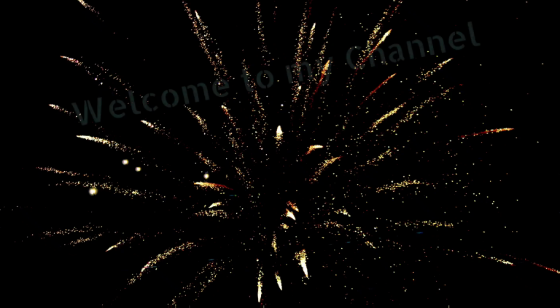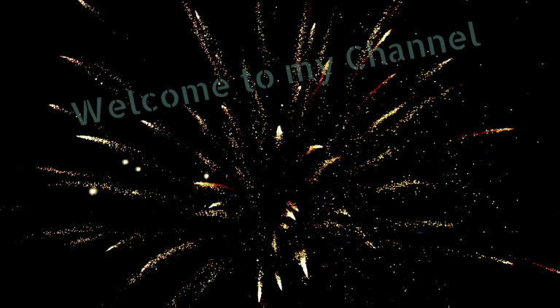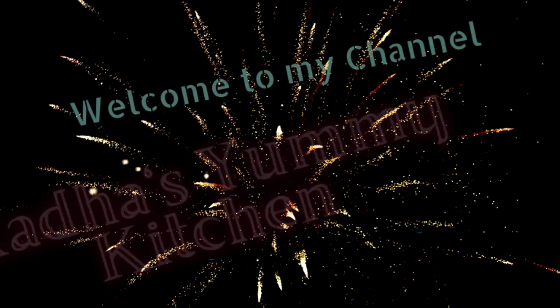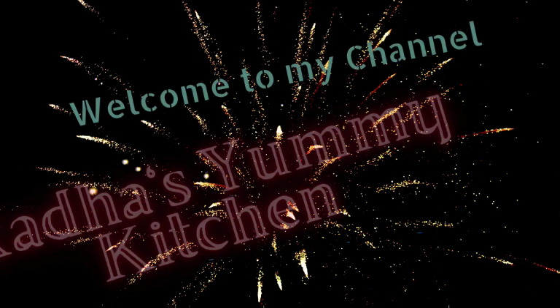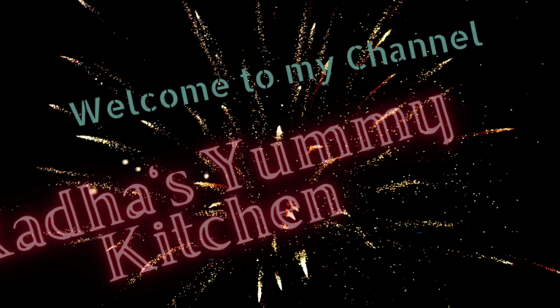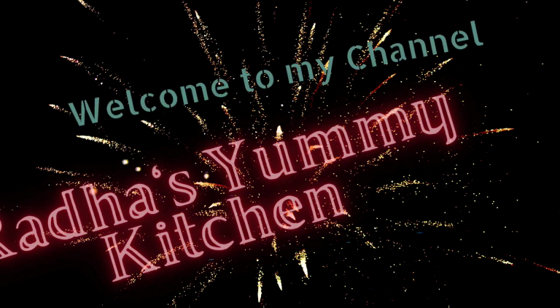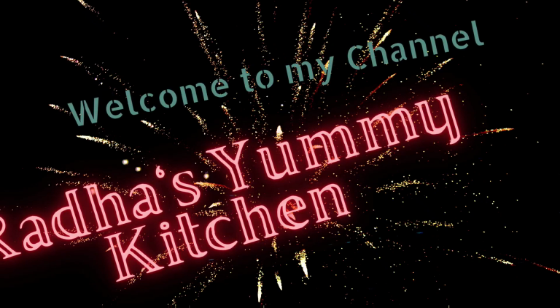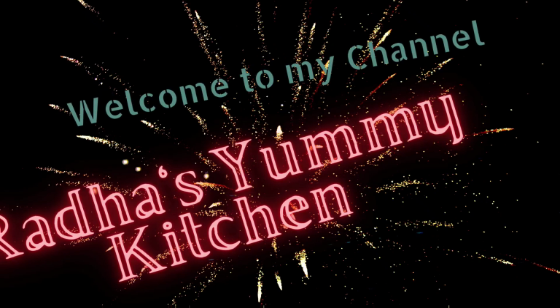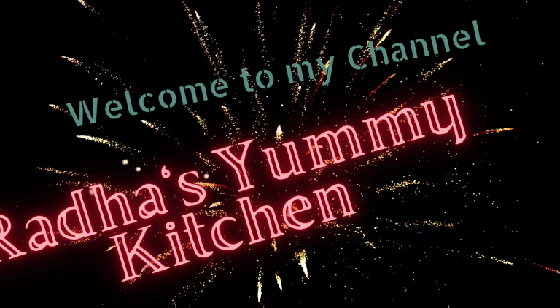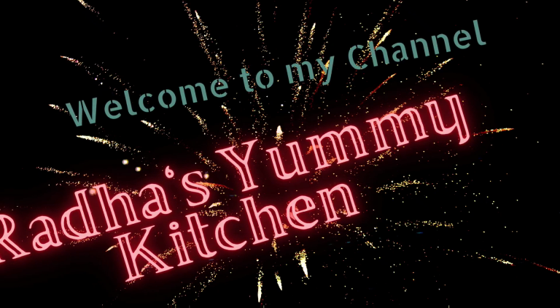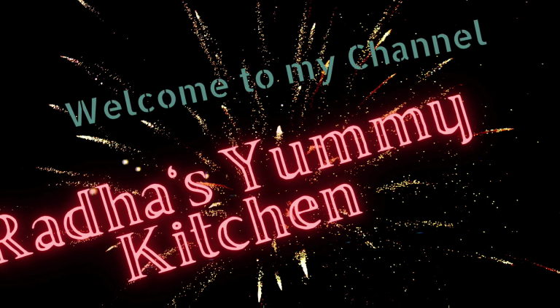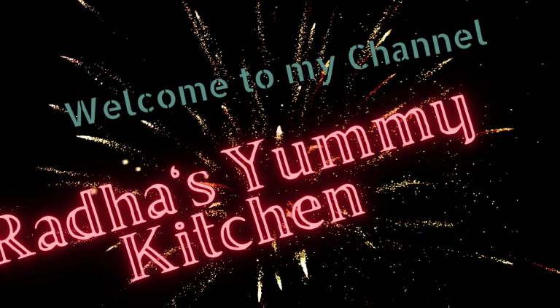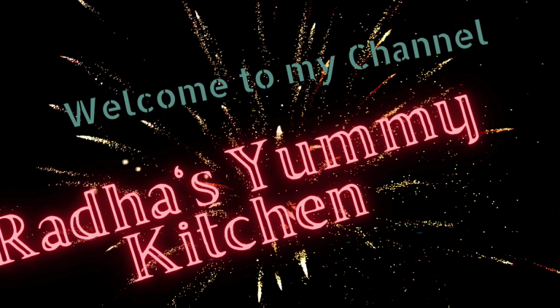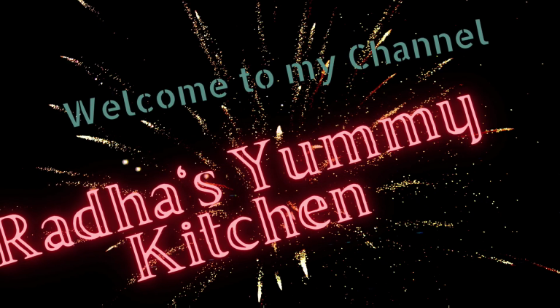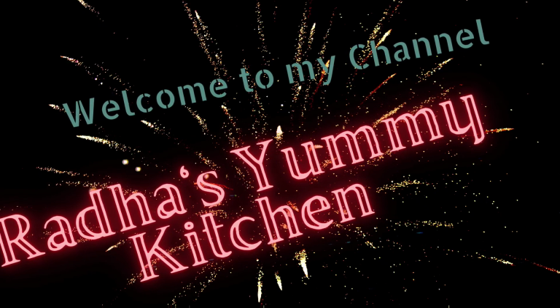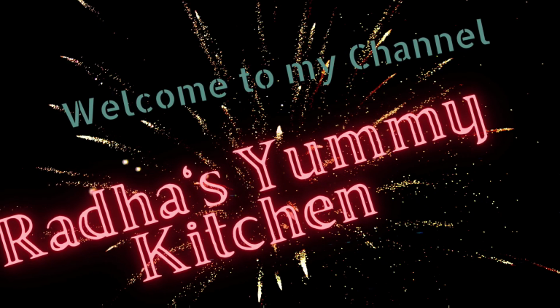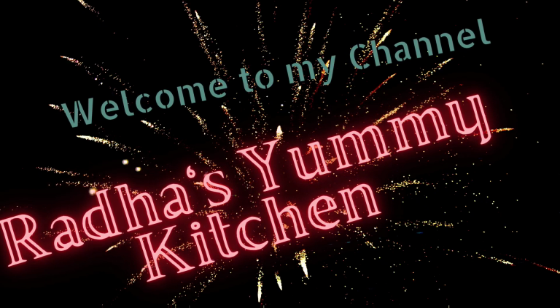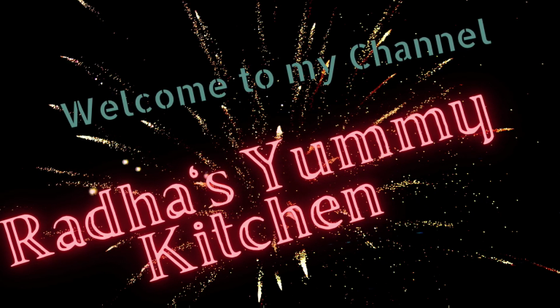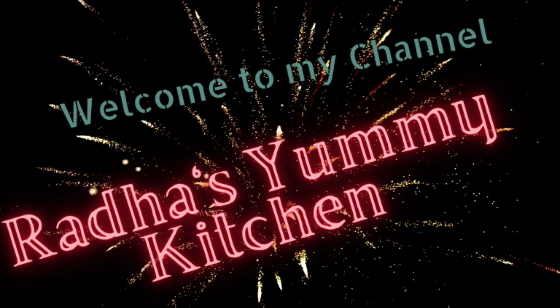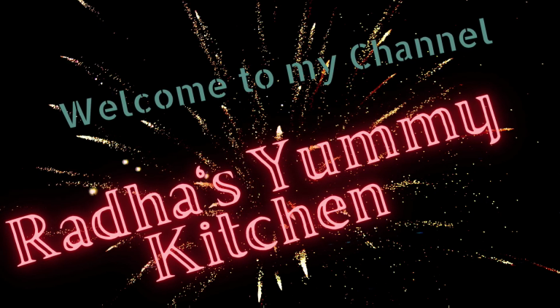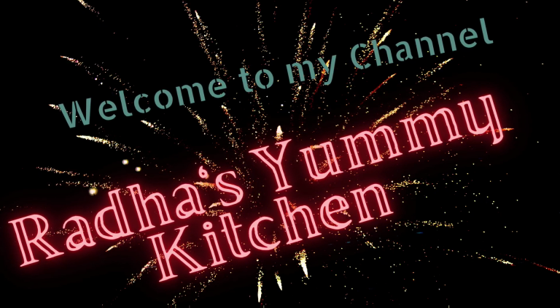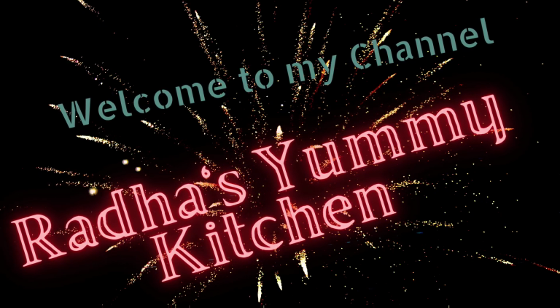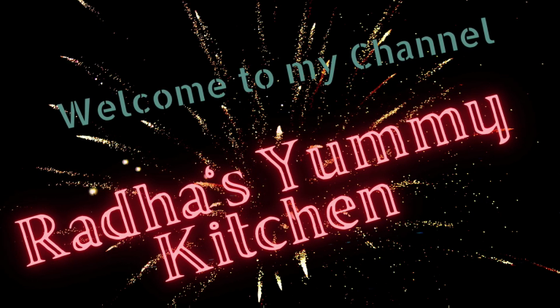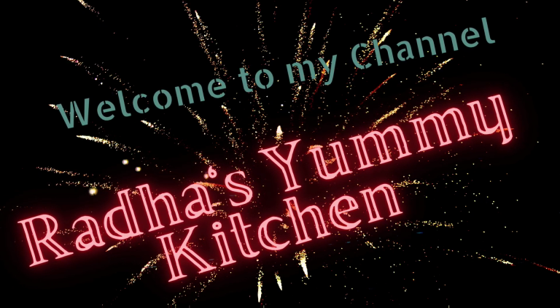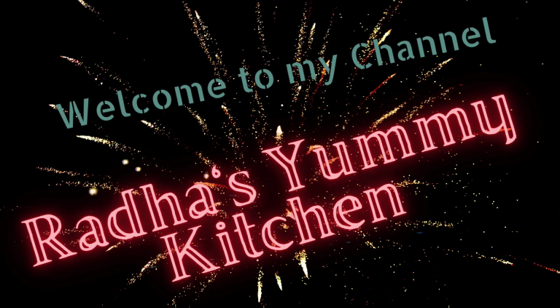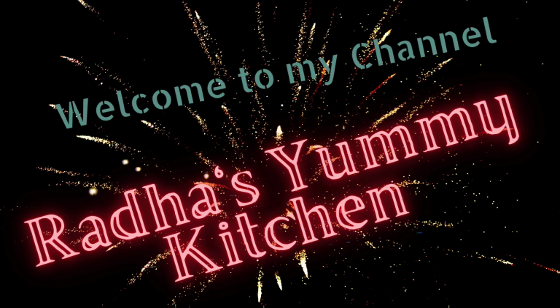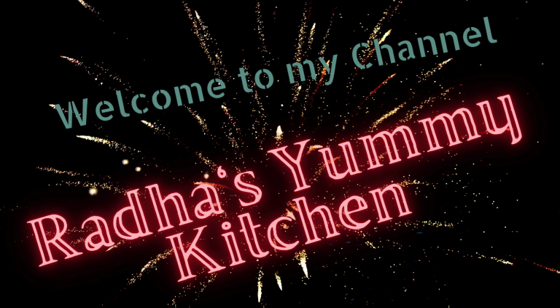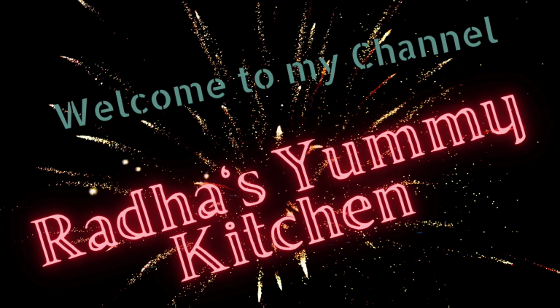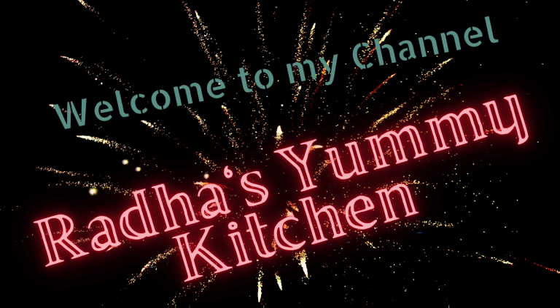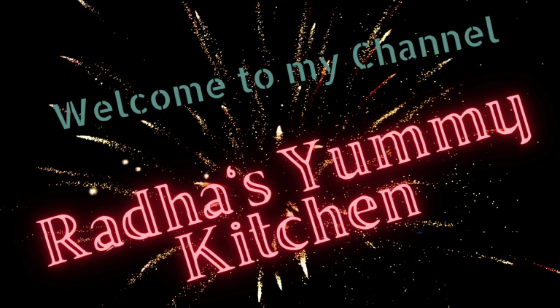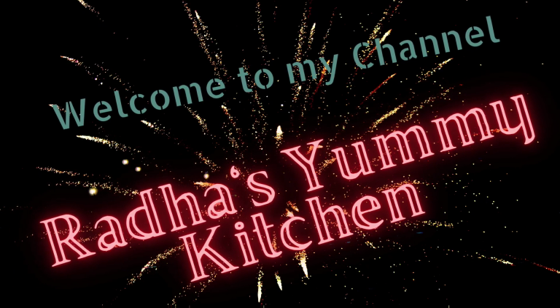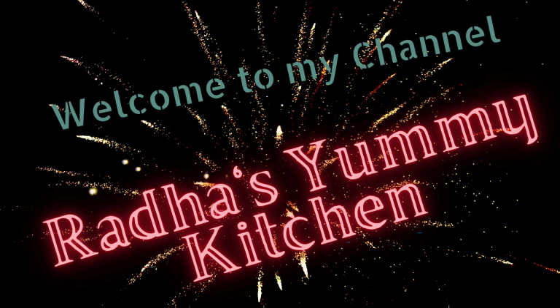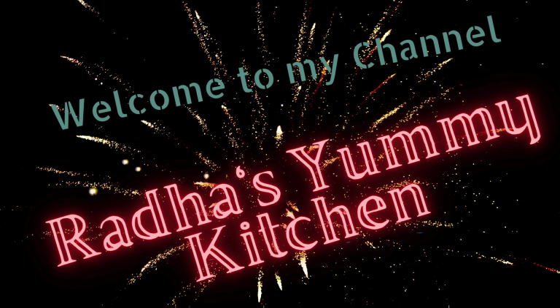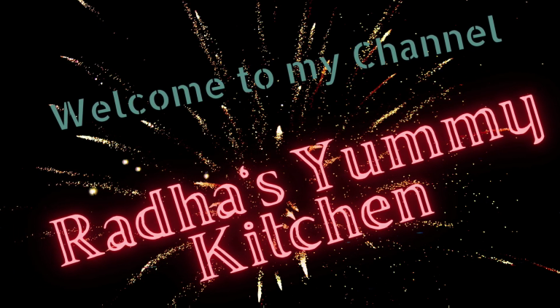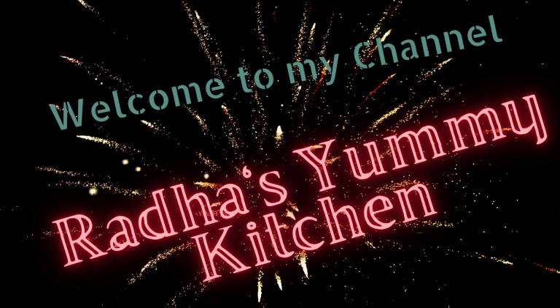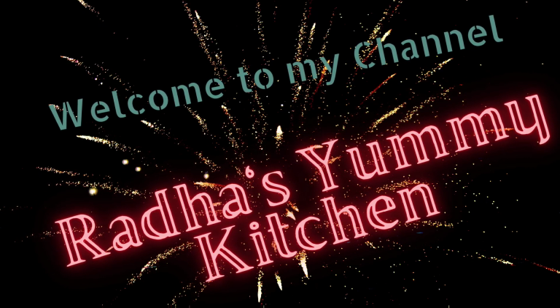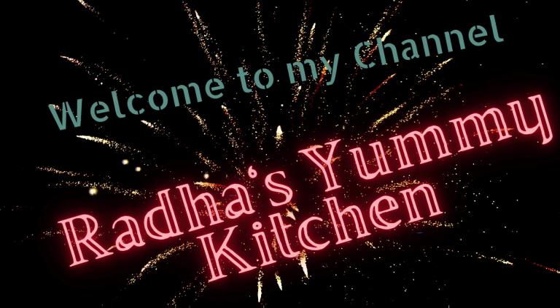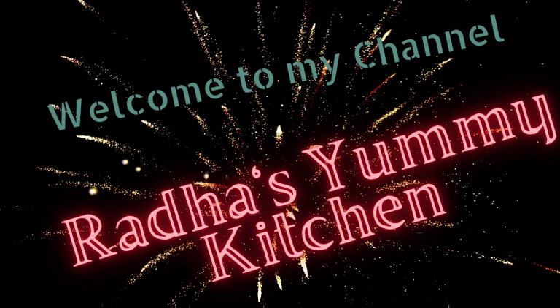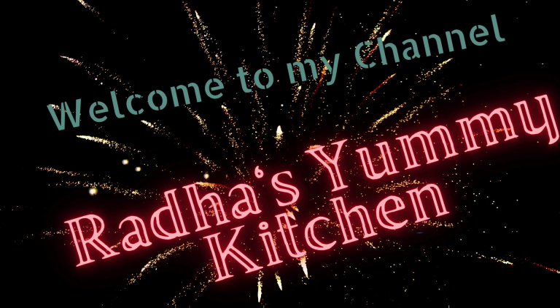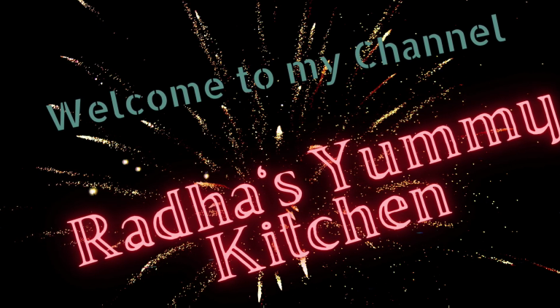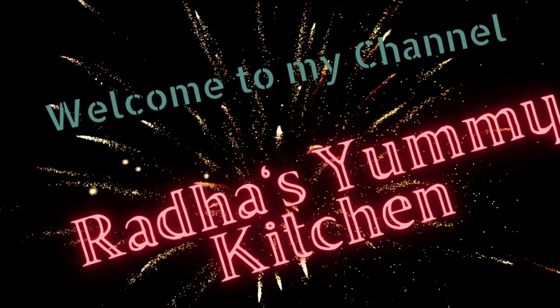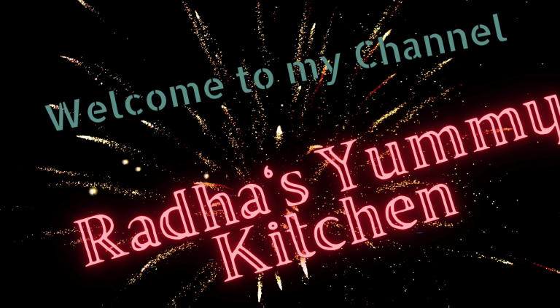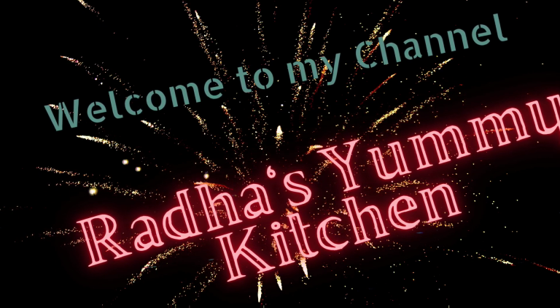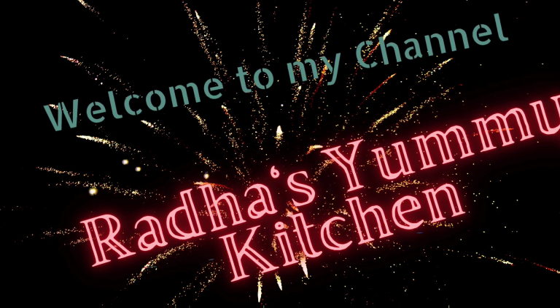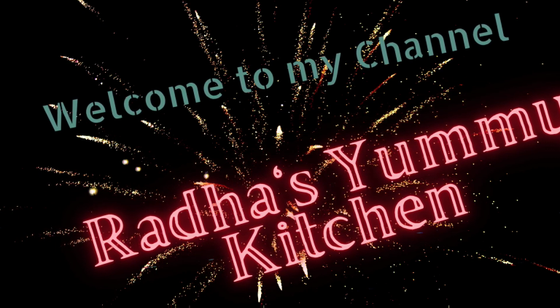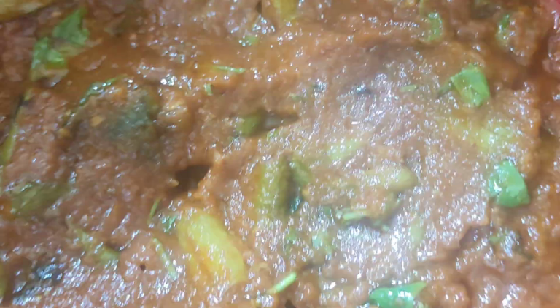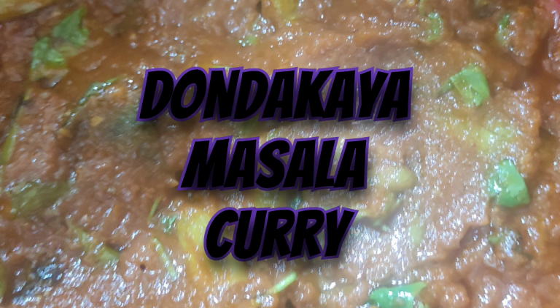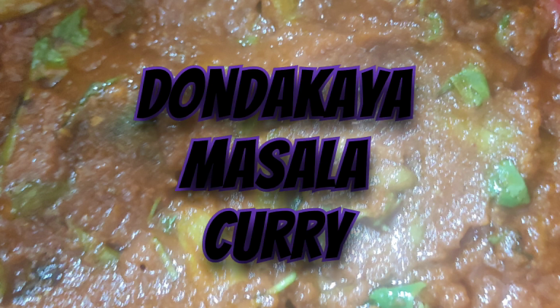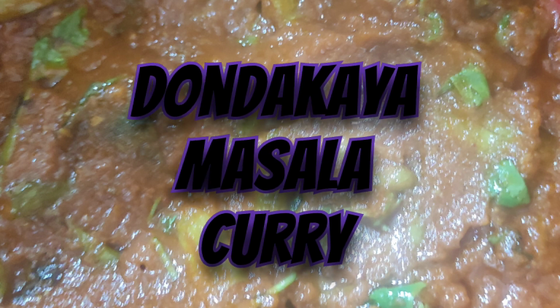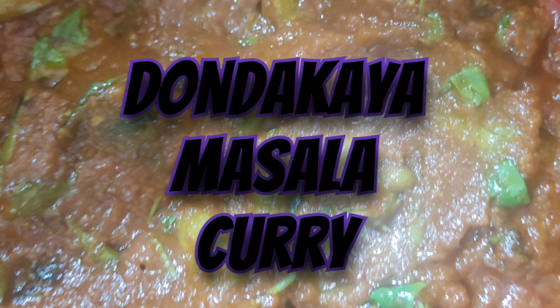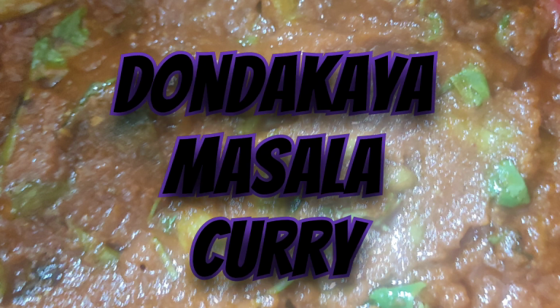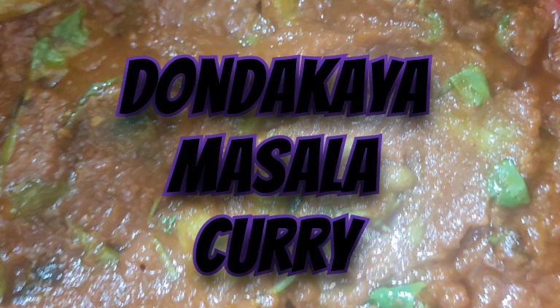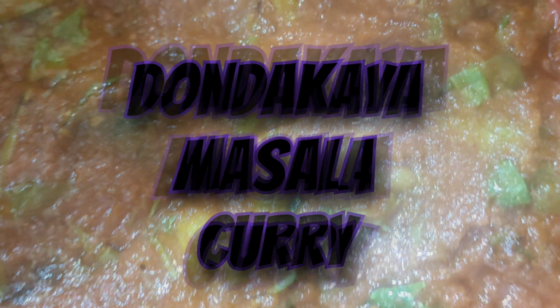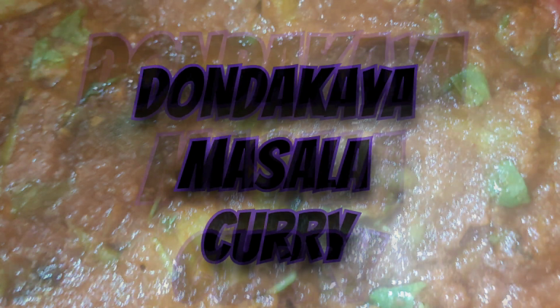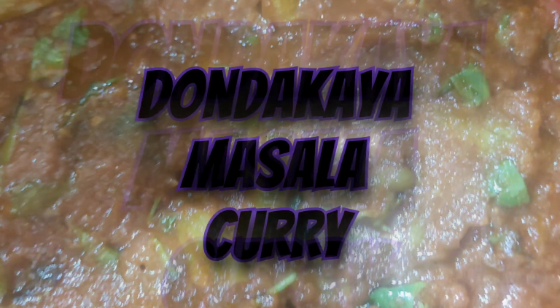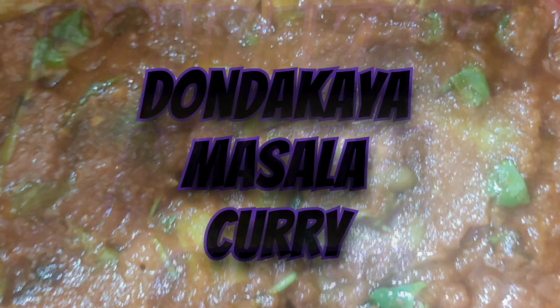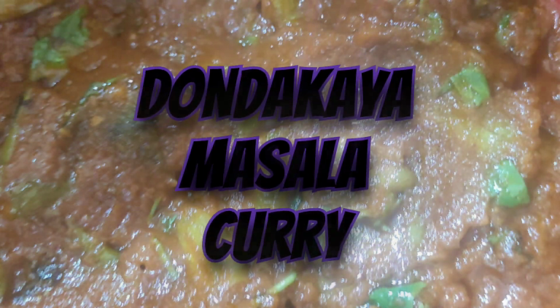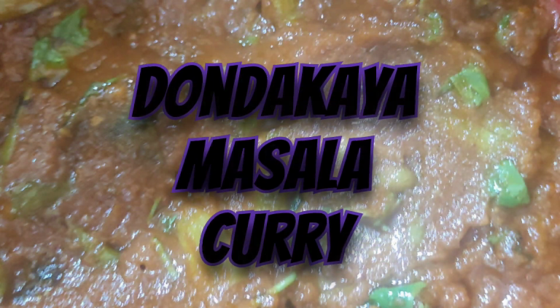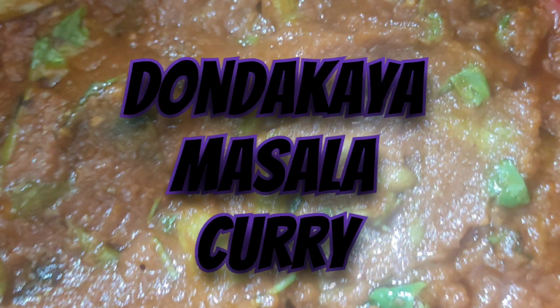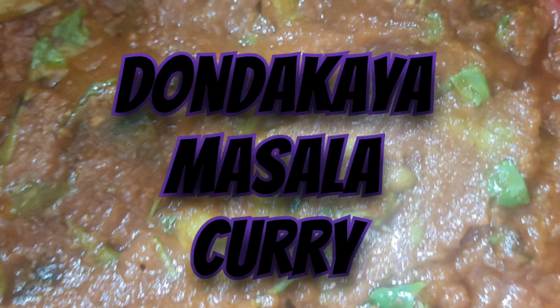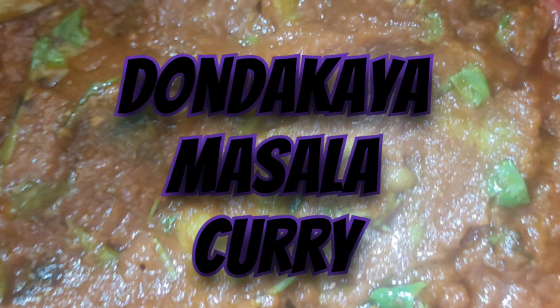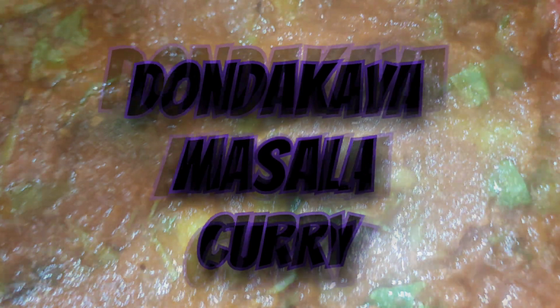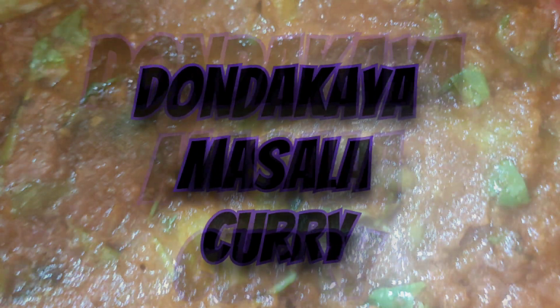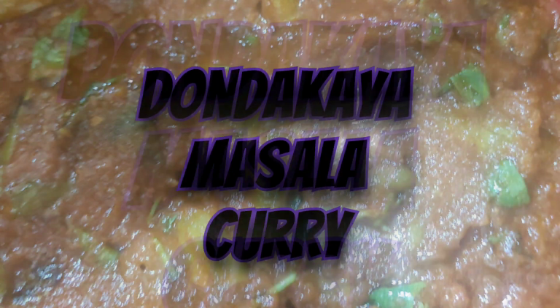Hello, I am Radhika. My channel is Rada Samee Kitchen. Welcome to my channel. Today I'm going to make masala.